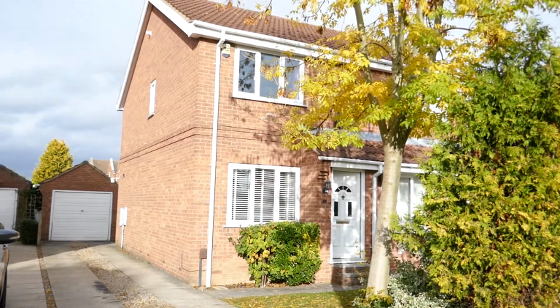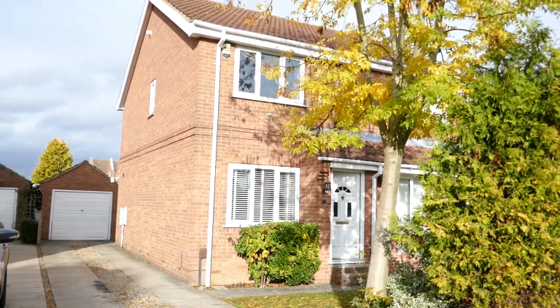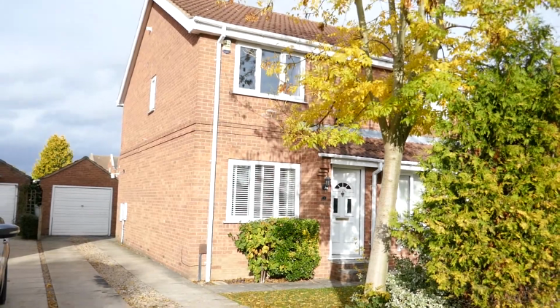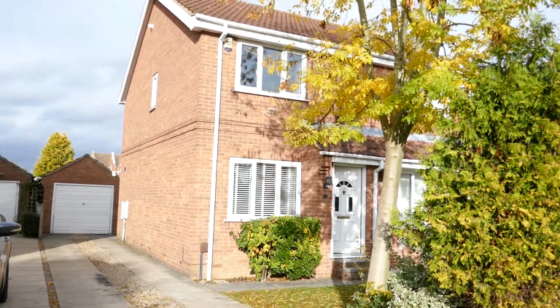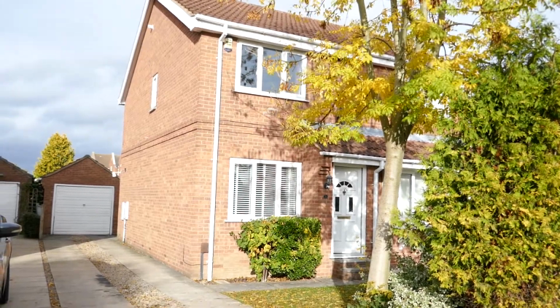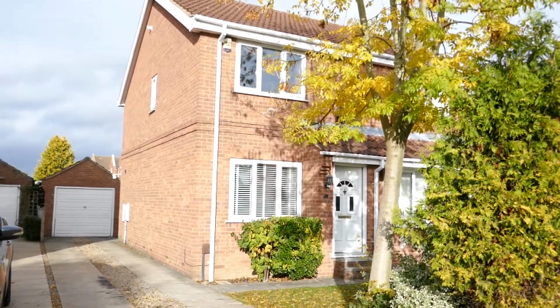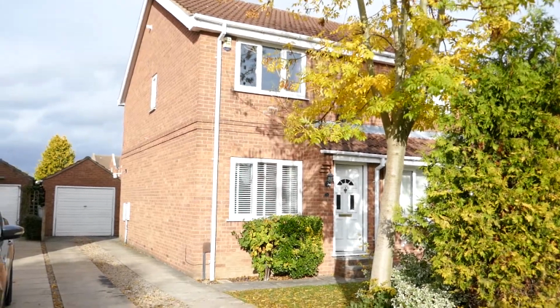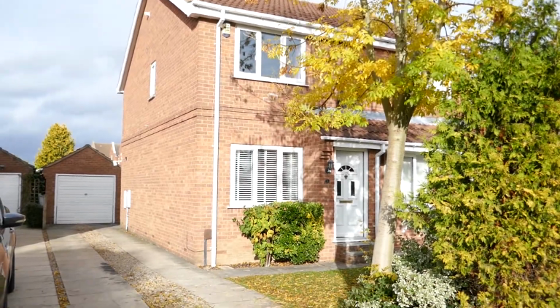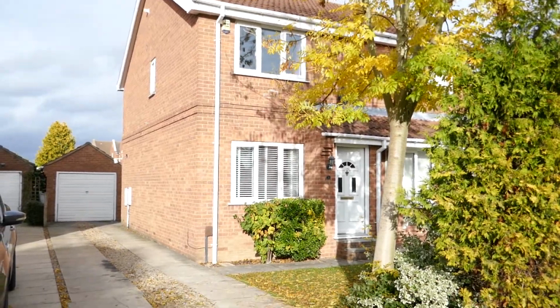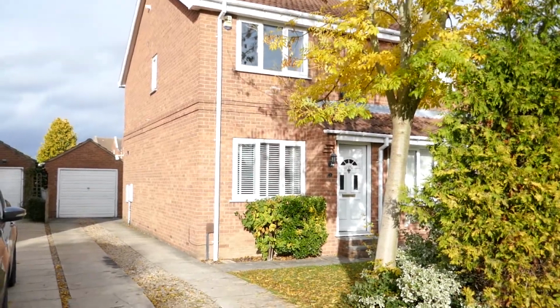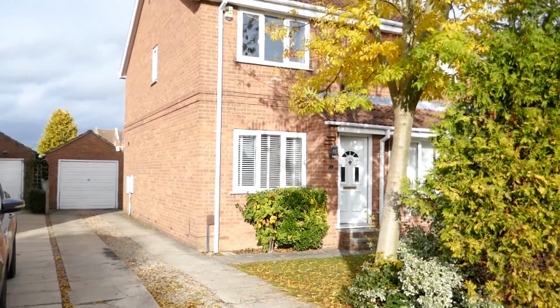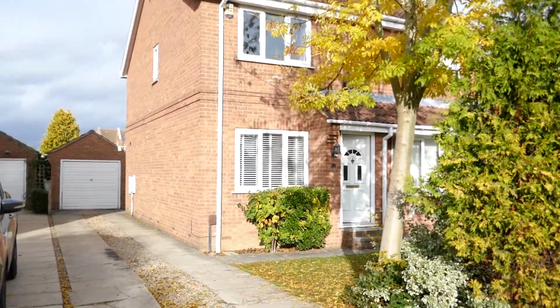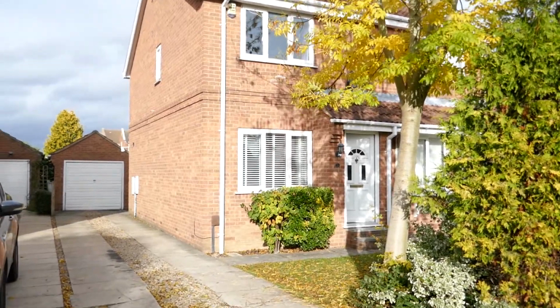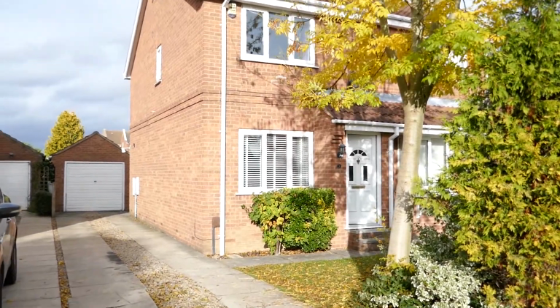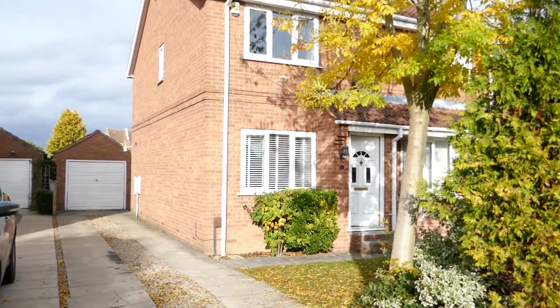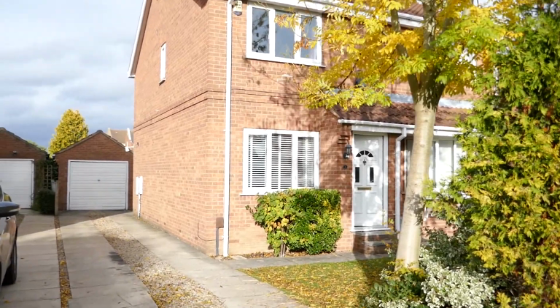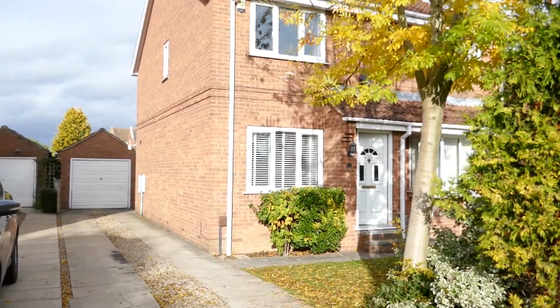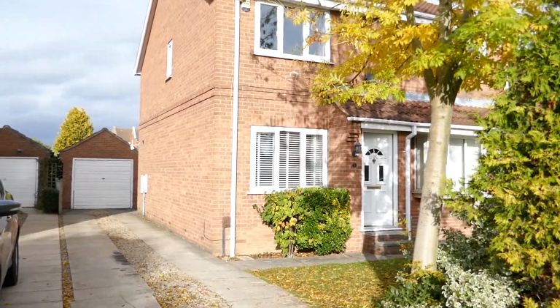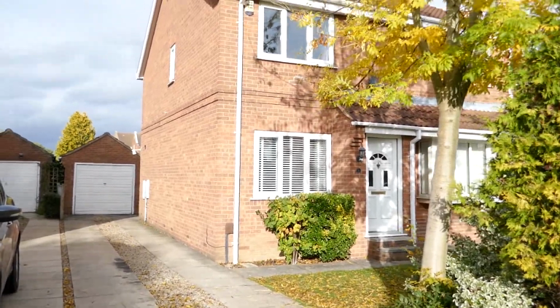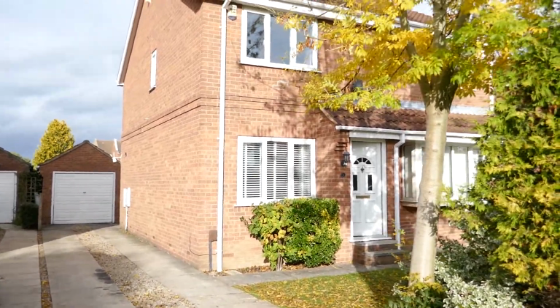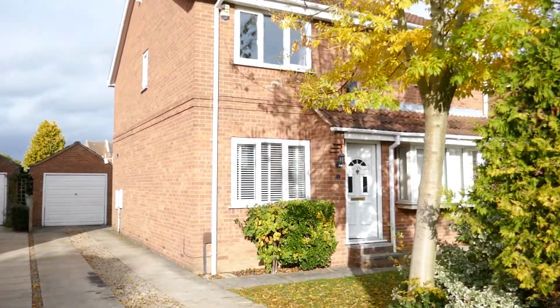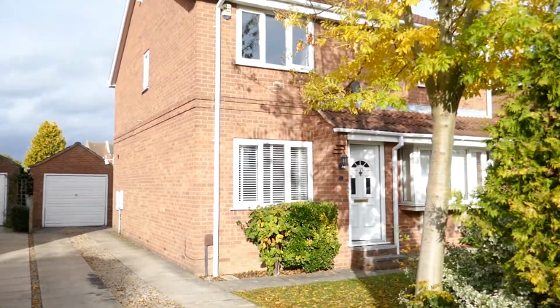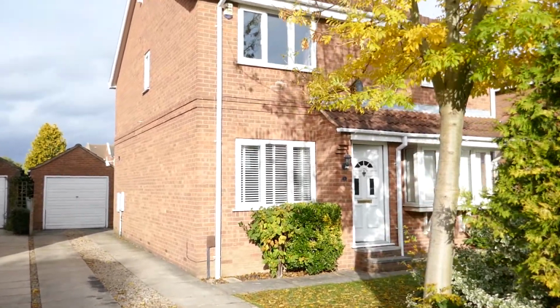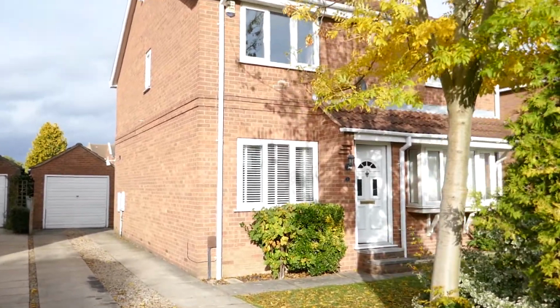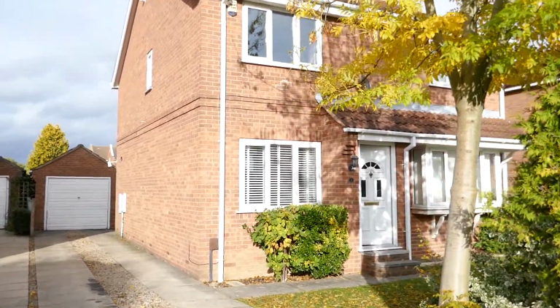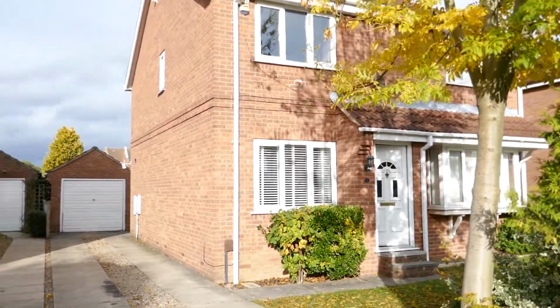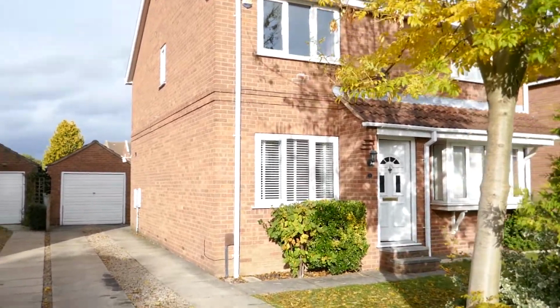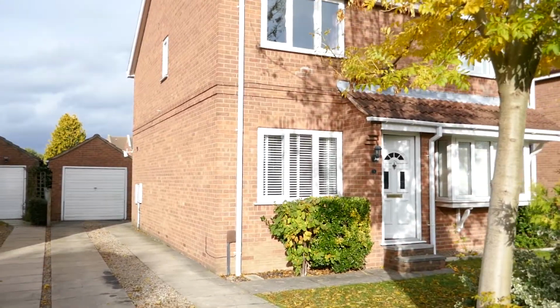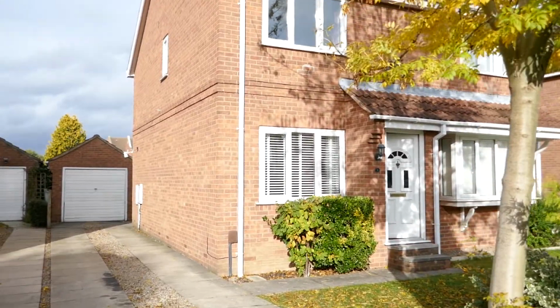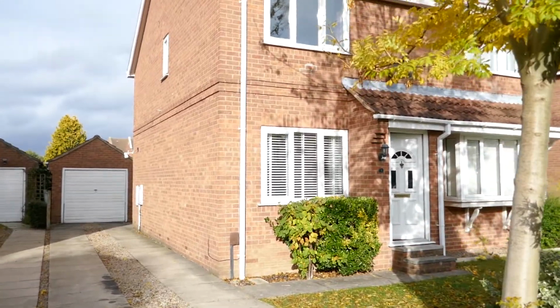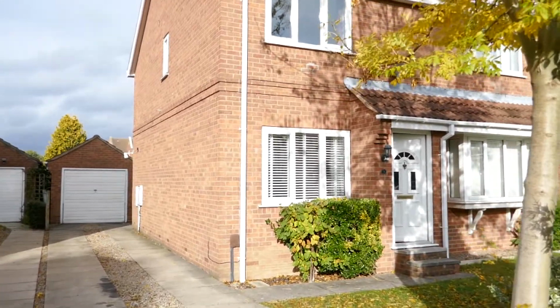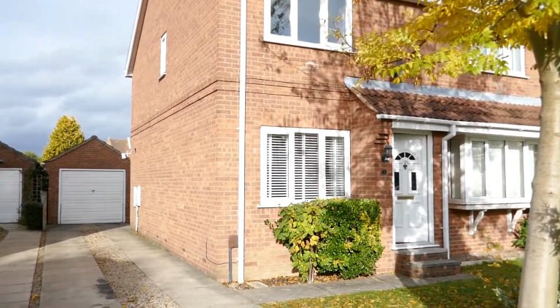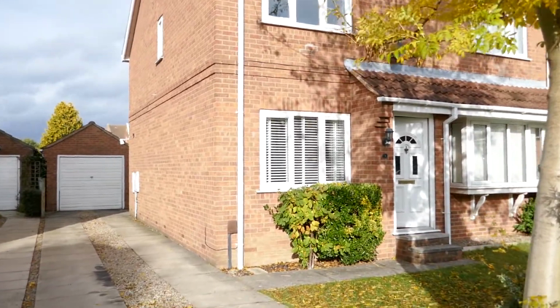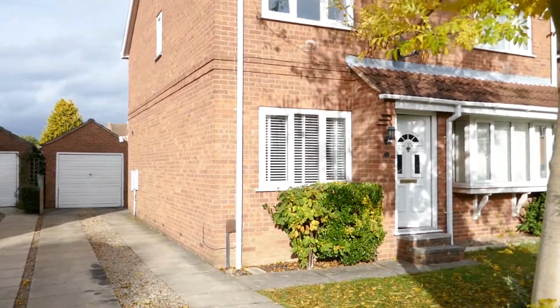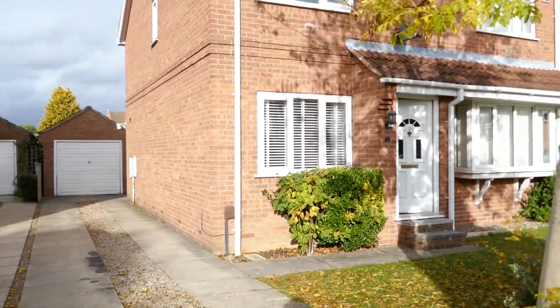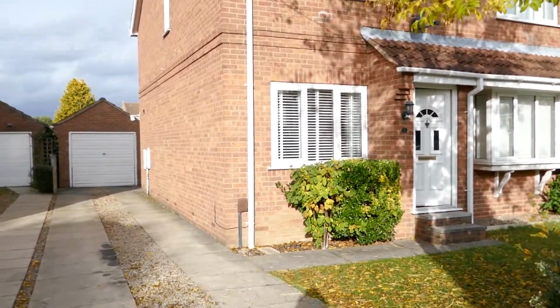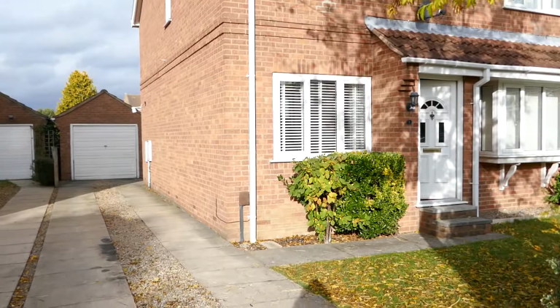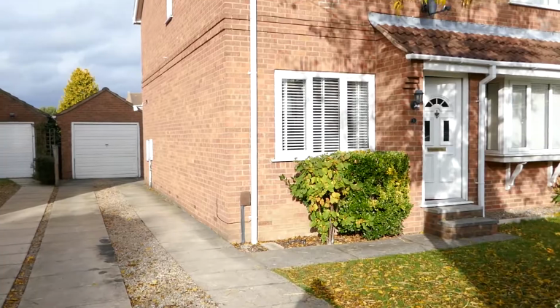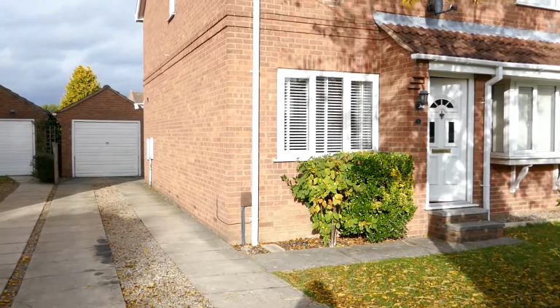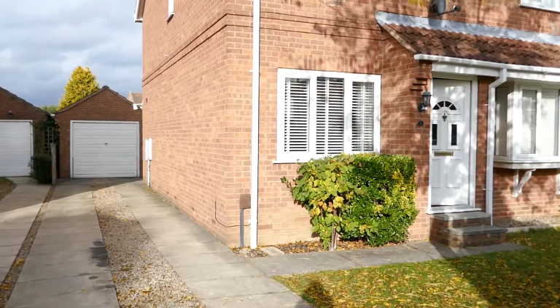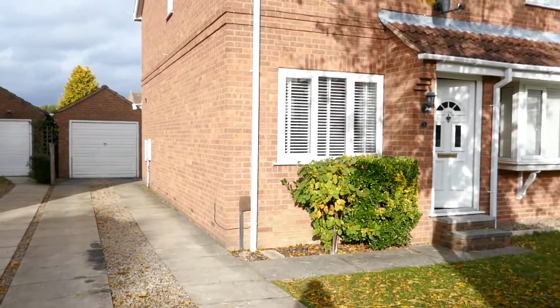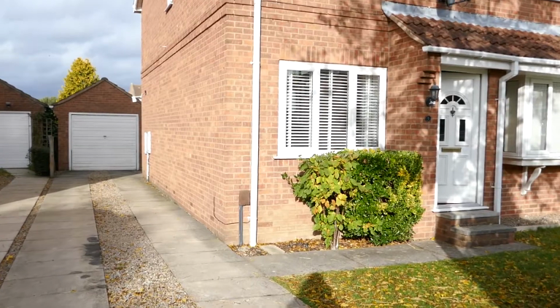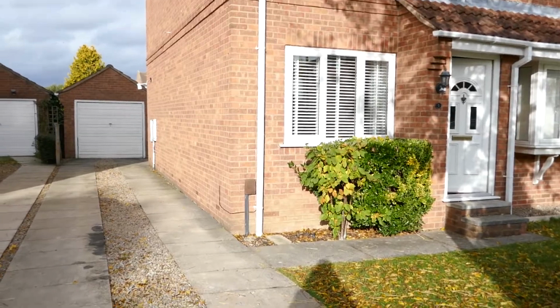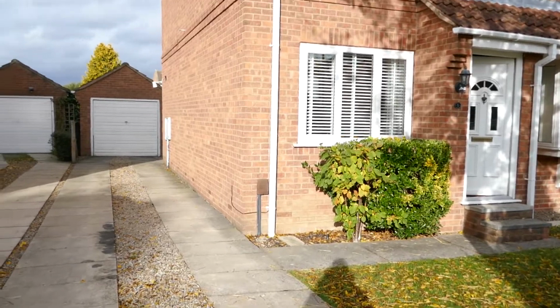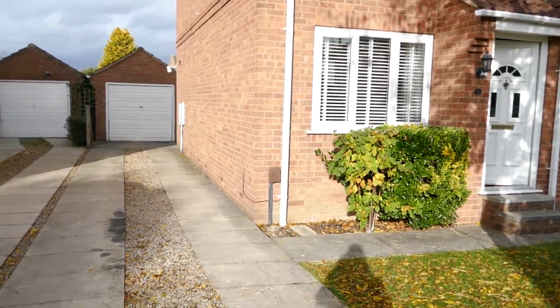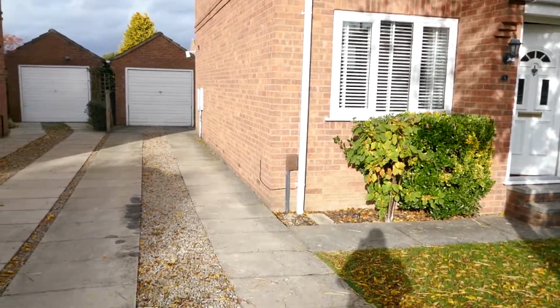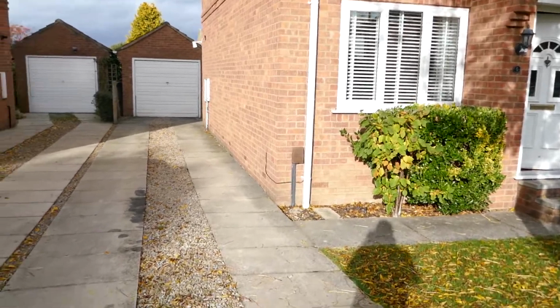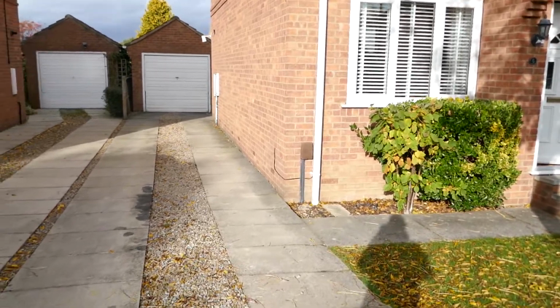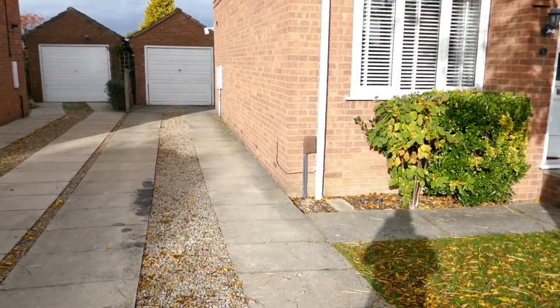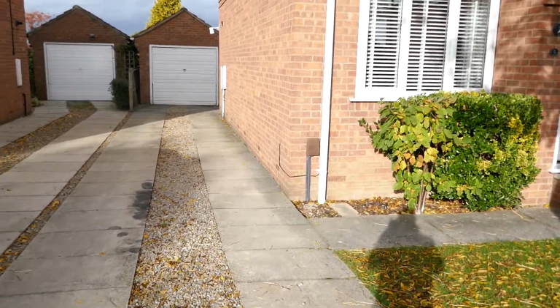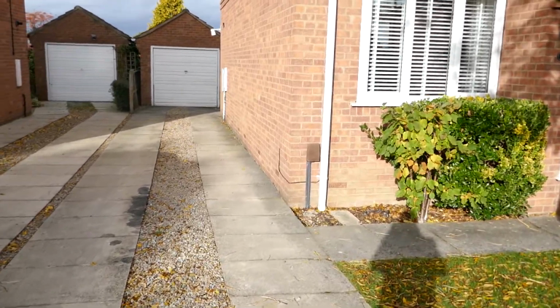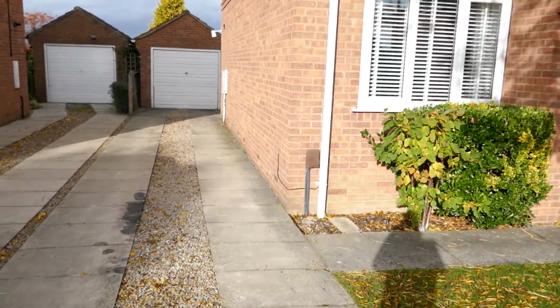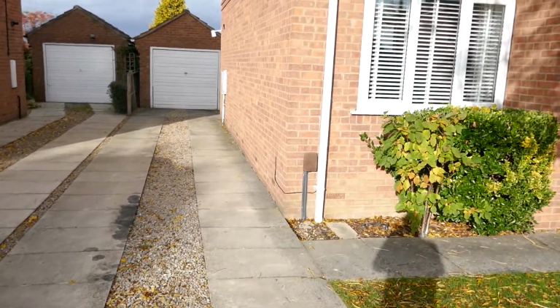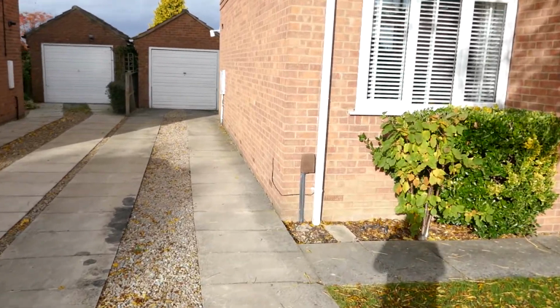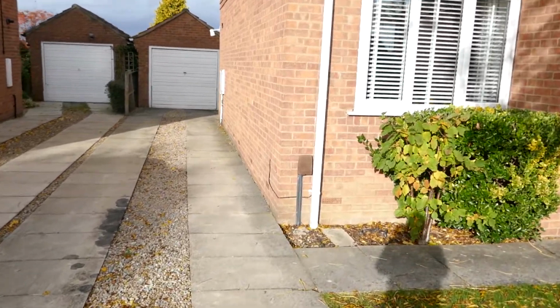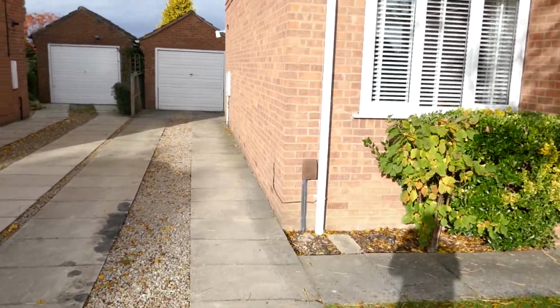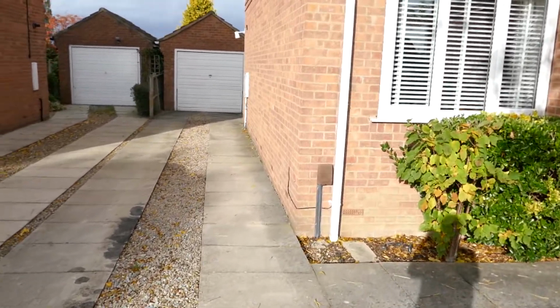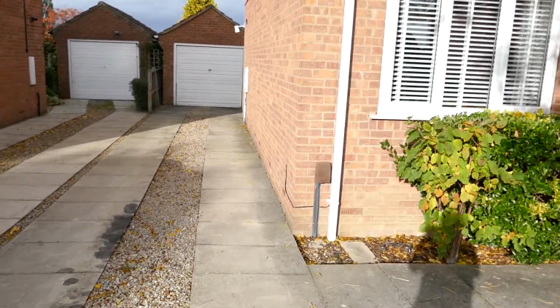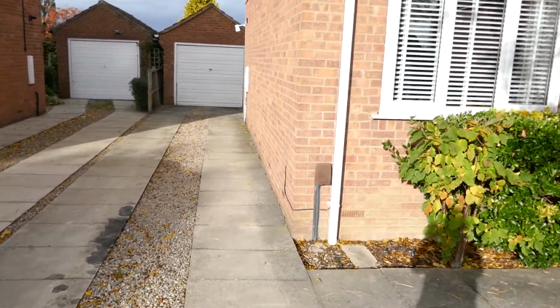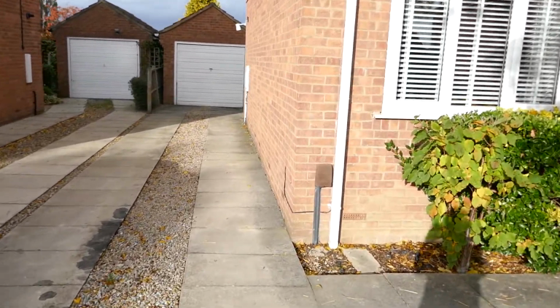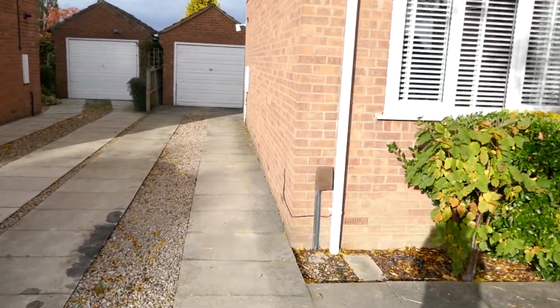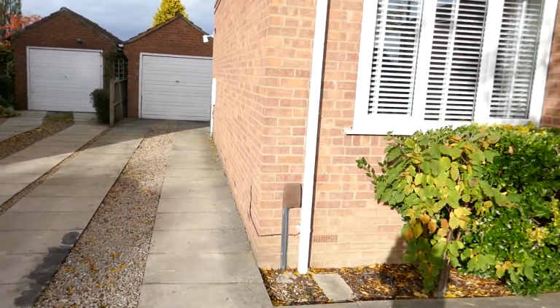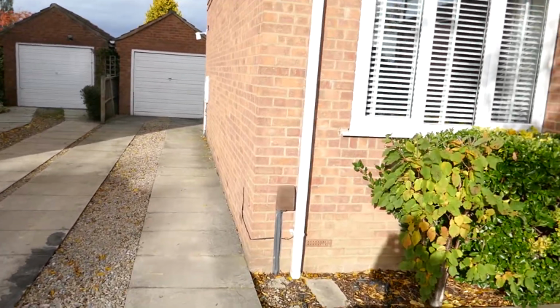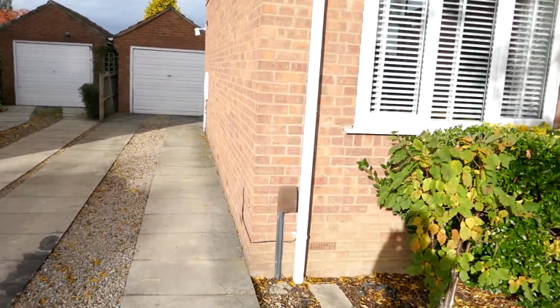Hello and welcome to number five Prestwick Court. This is a two bedroom semi-detached house with driveway and garage.